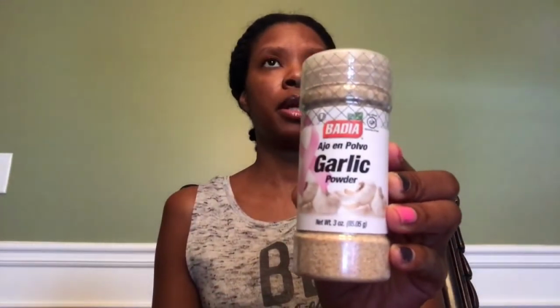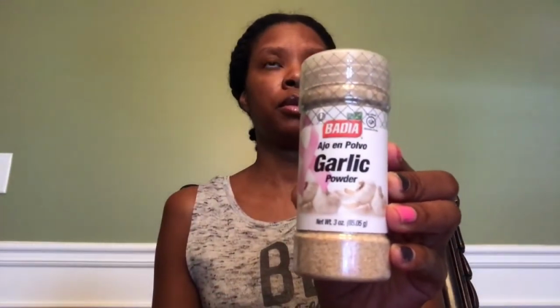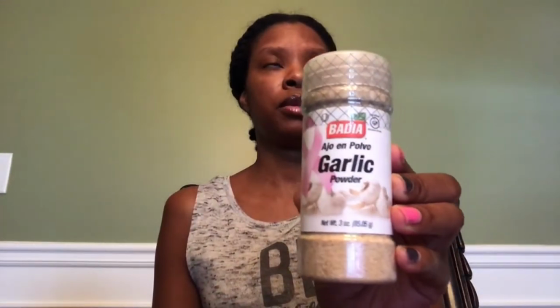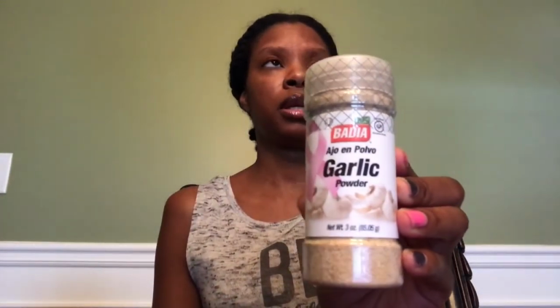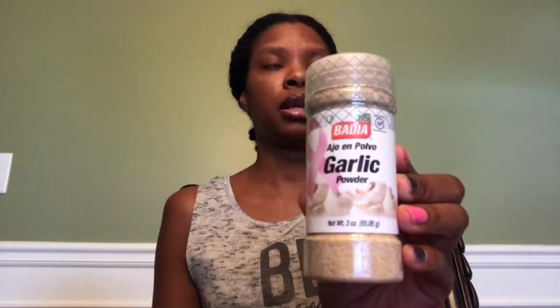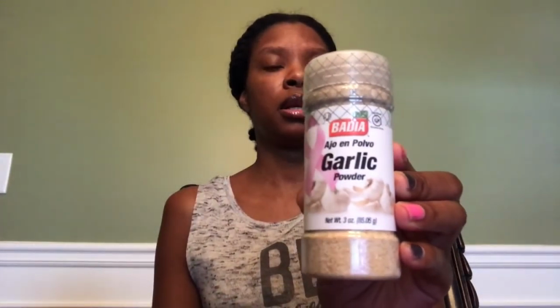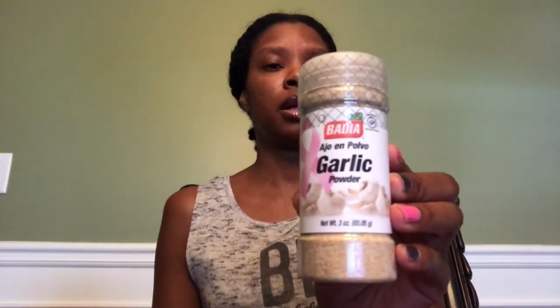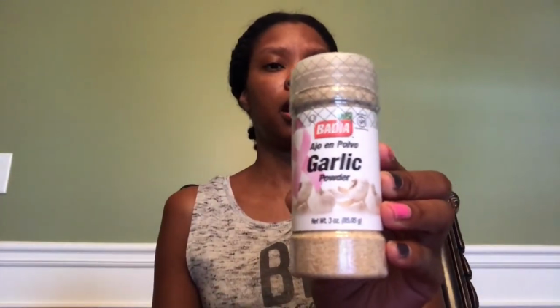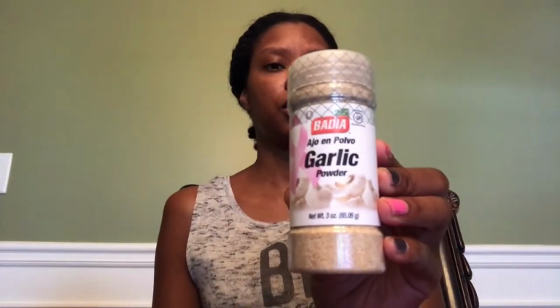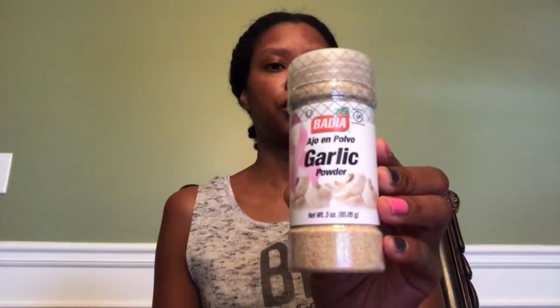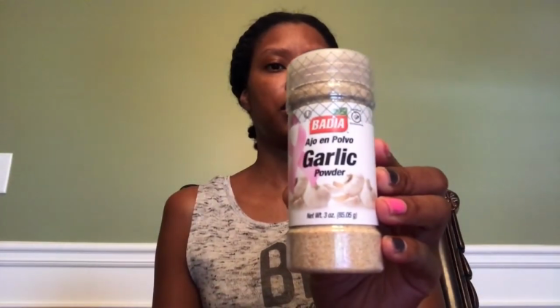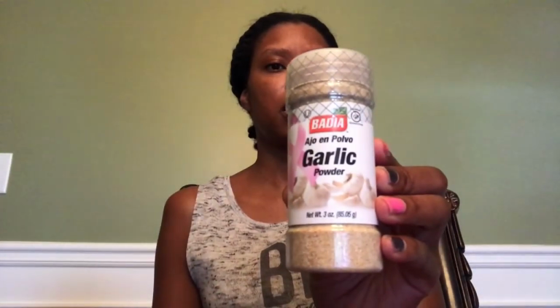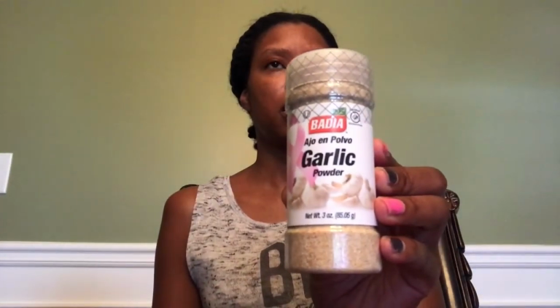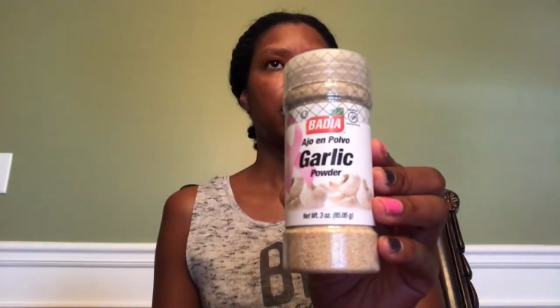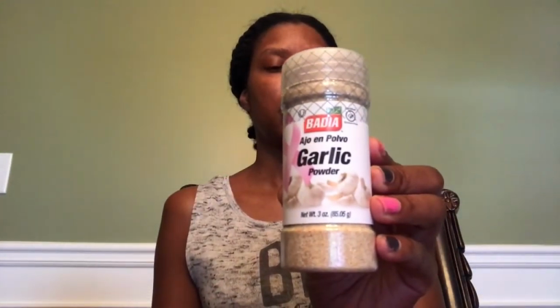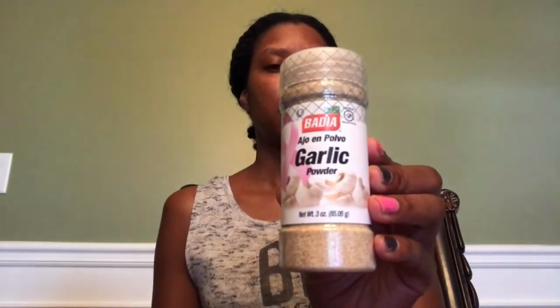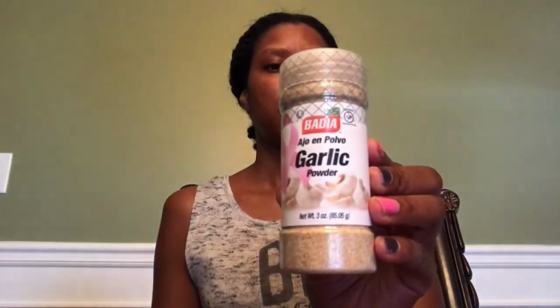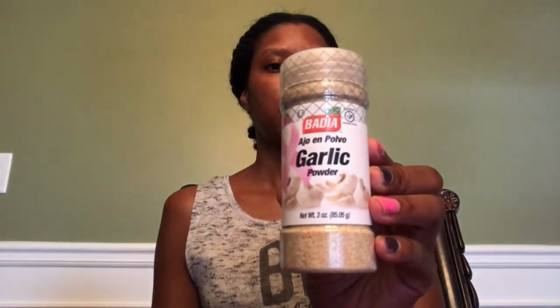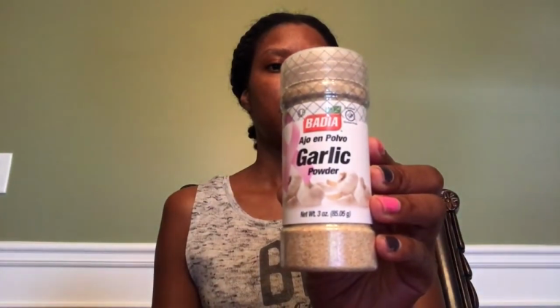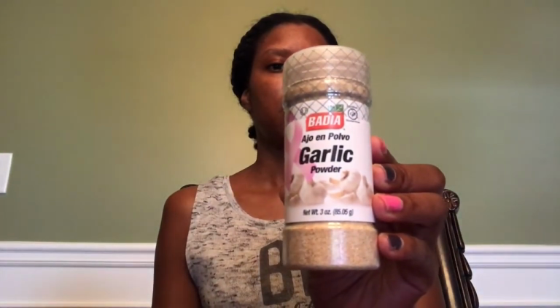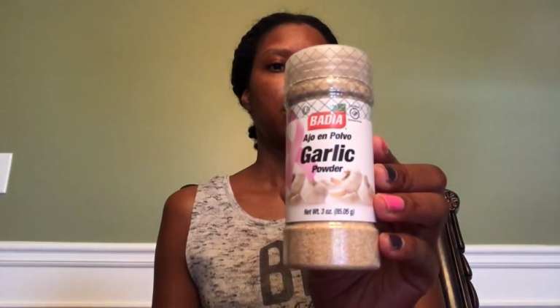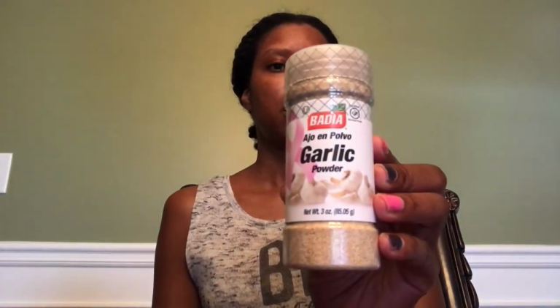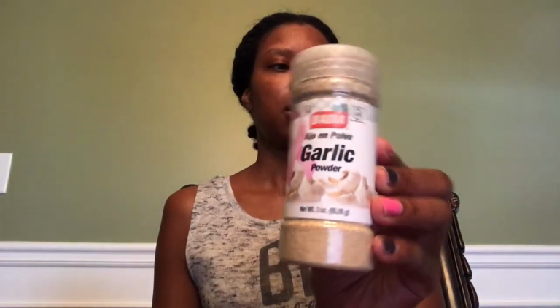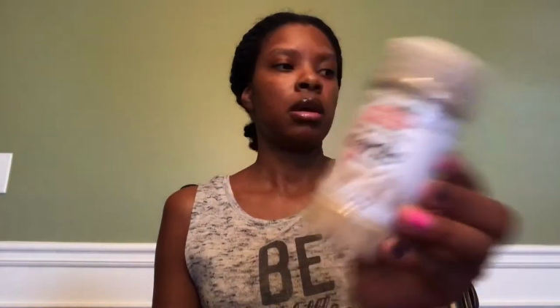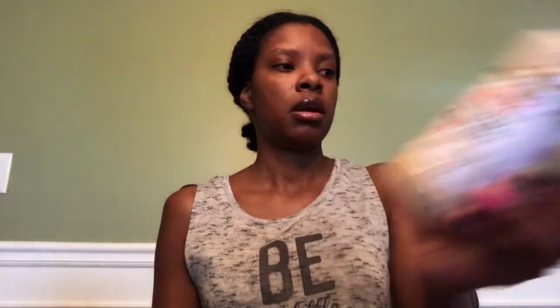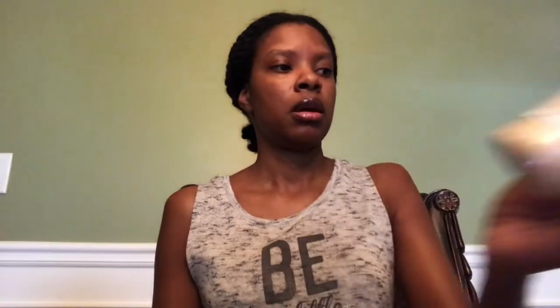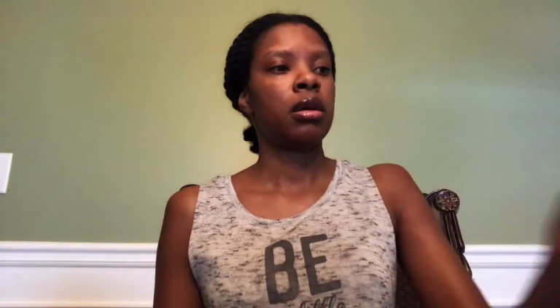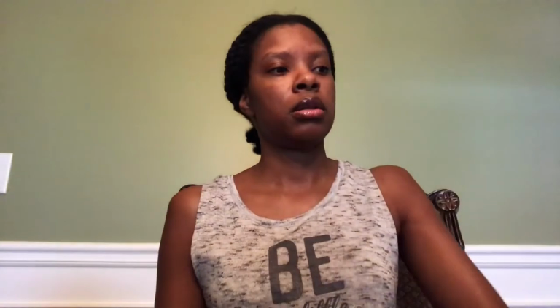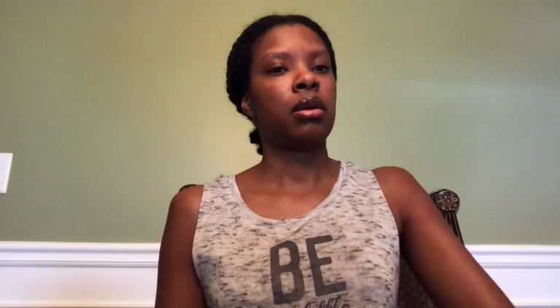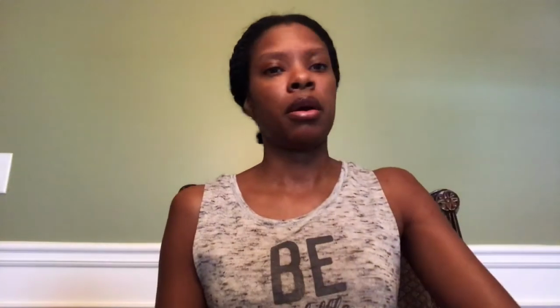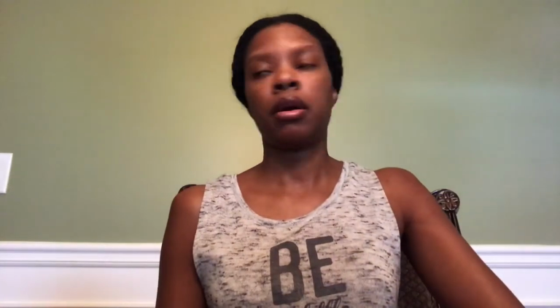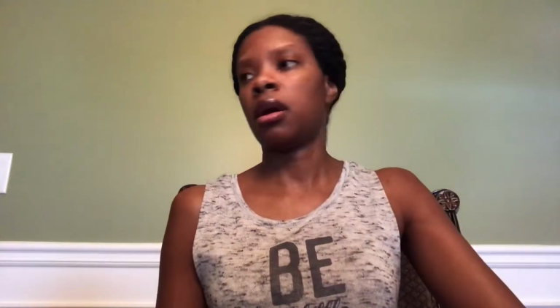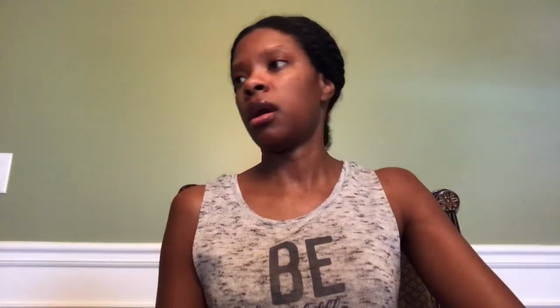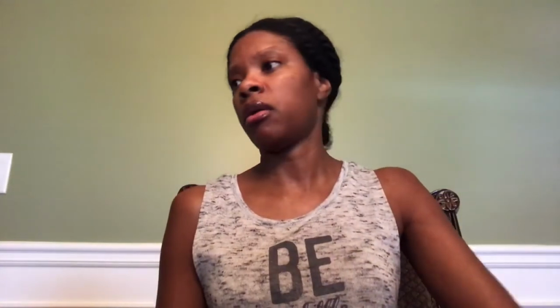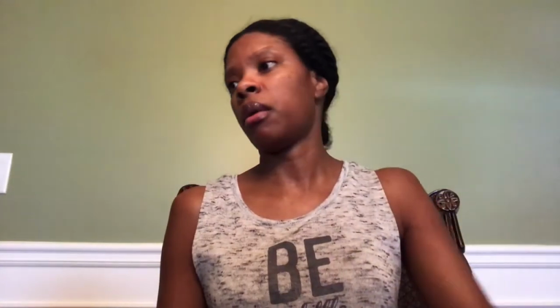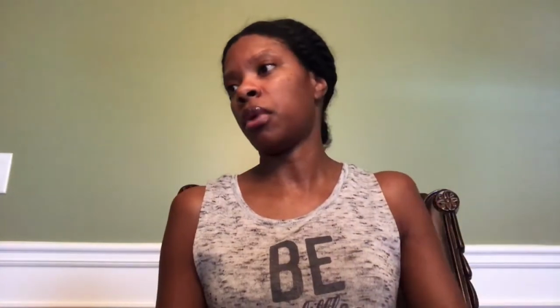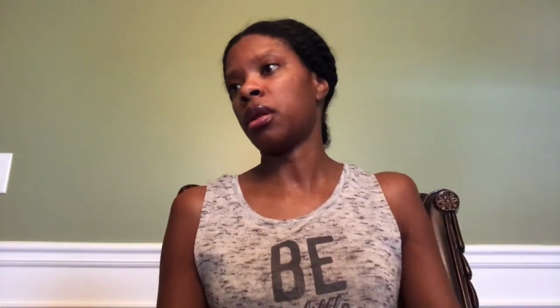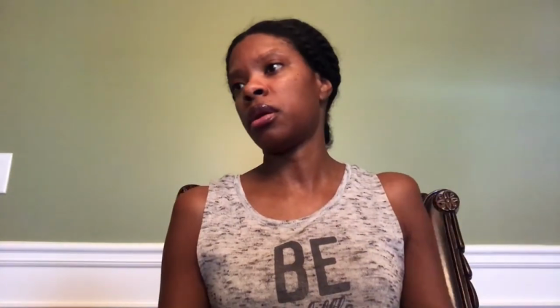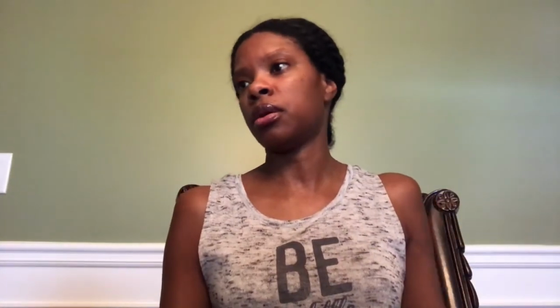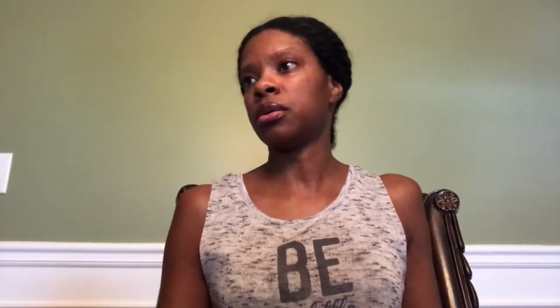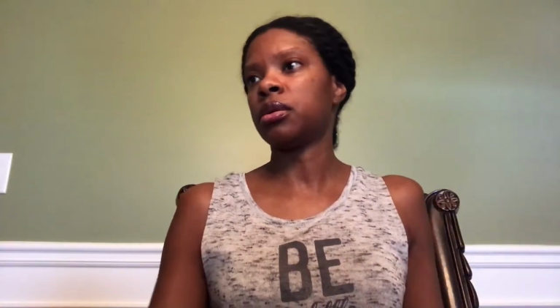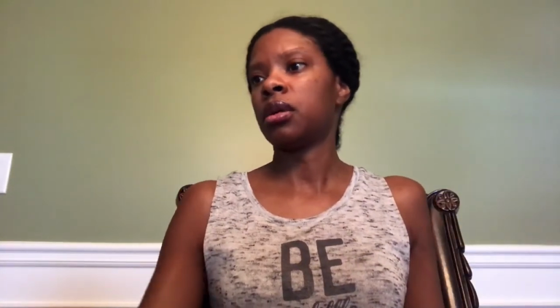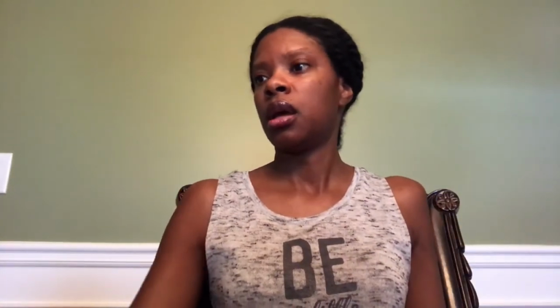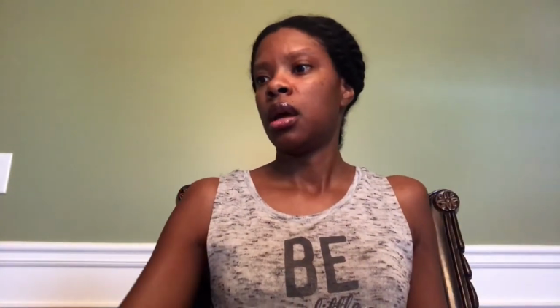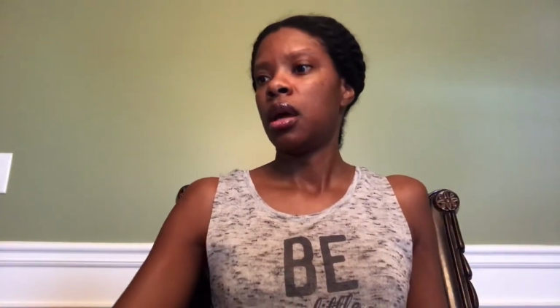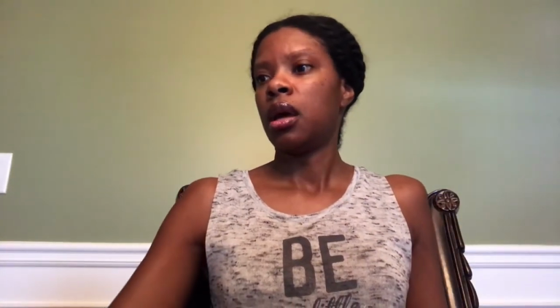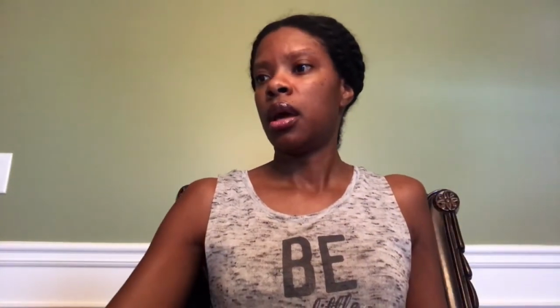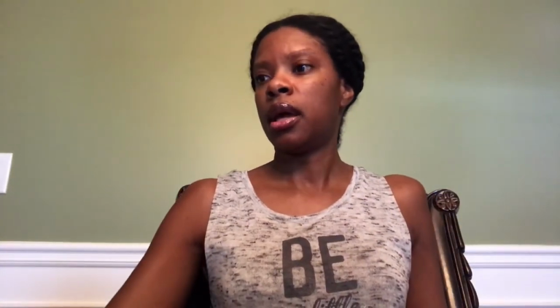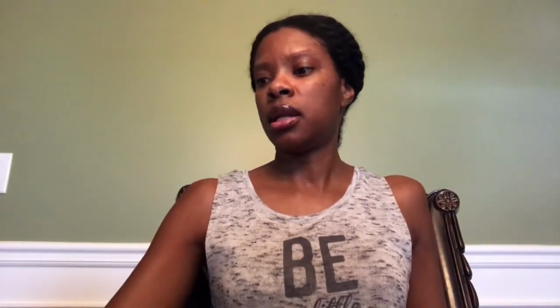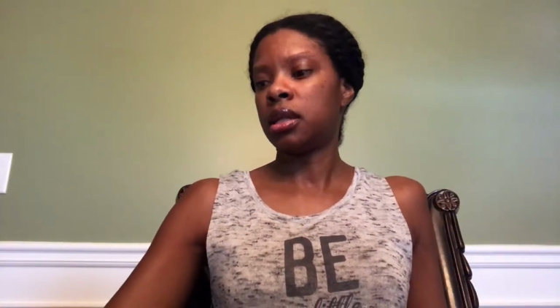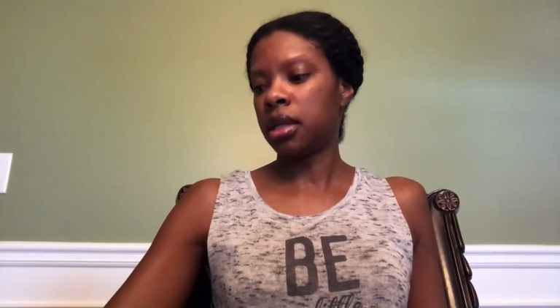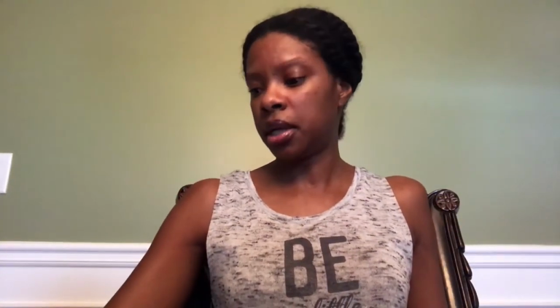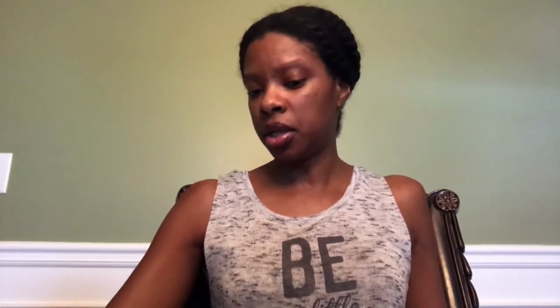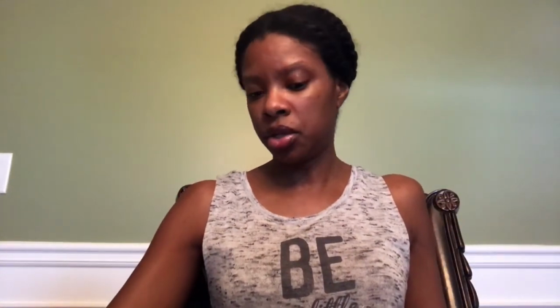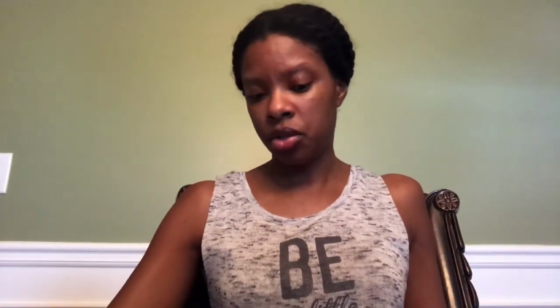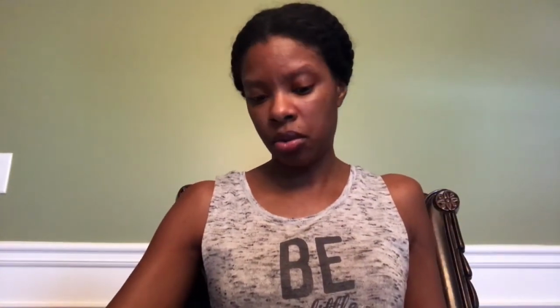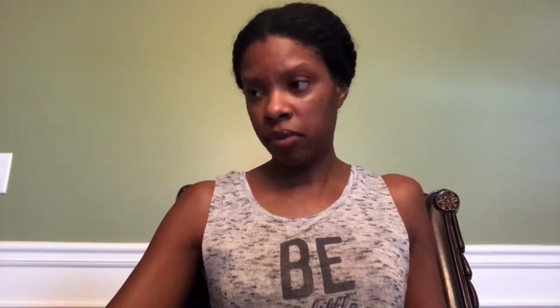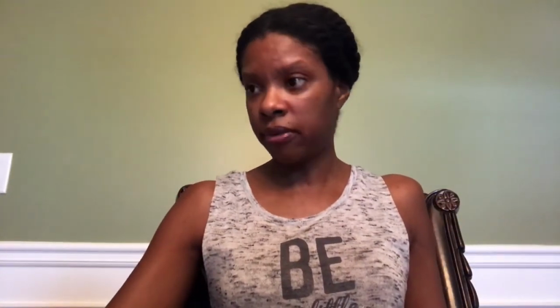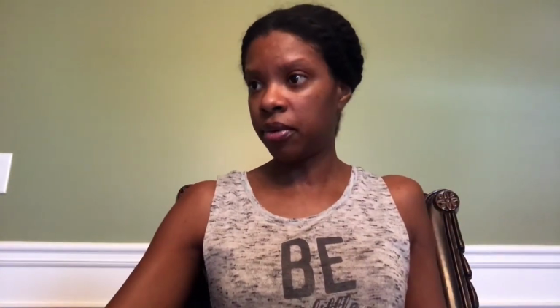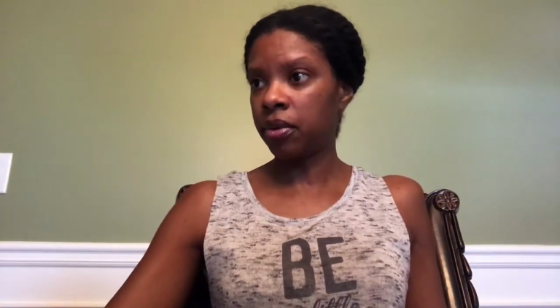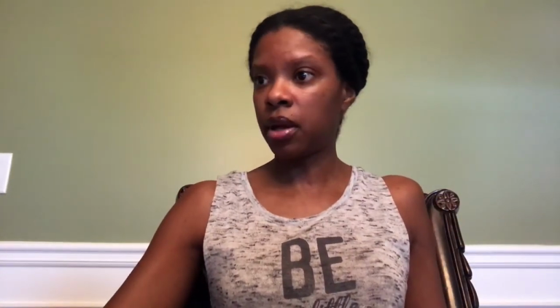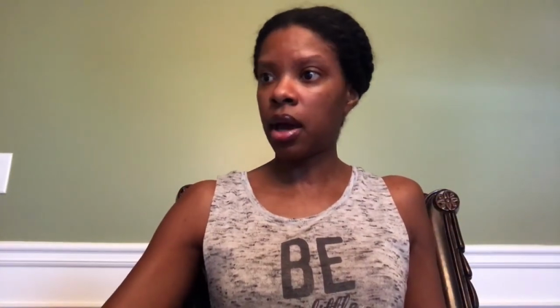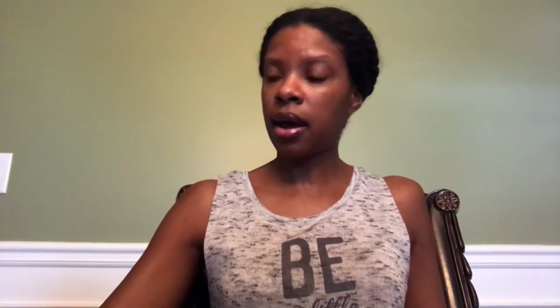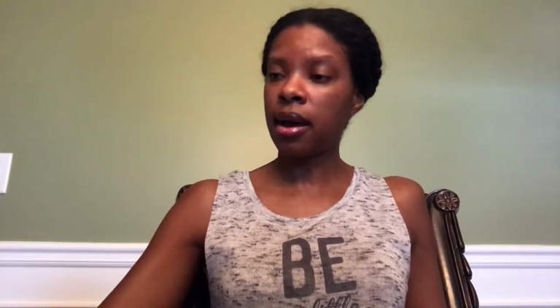I also found the Bedea garlic powder — I do love this brand and I do see it in Dollar Tree, so I grabbed one of those.